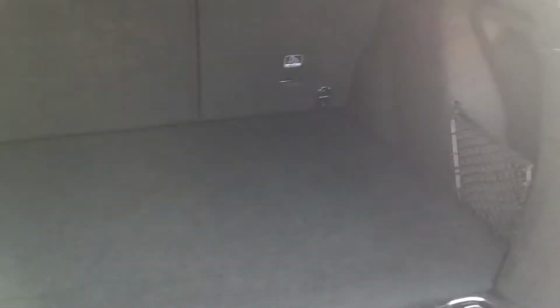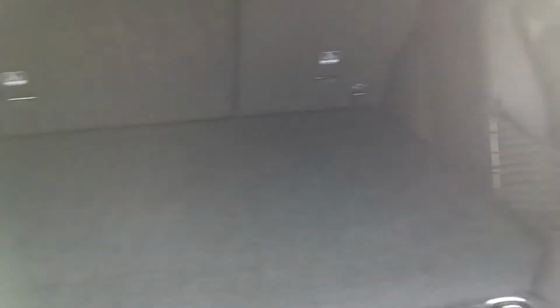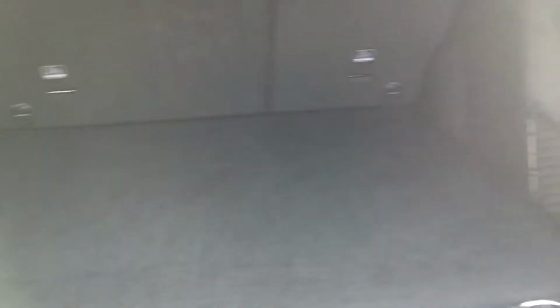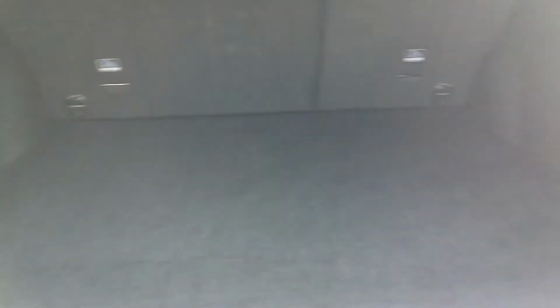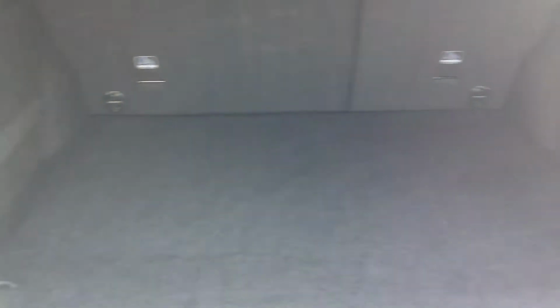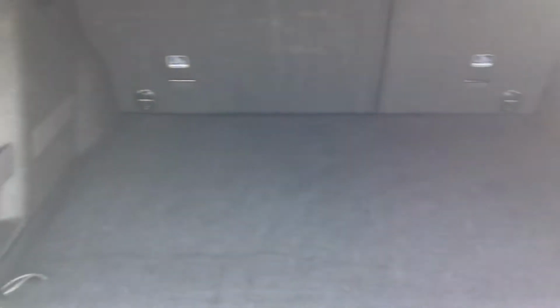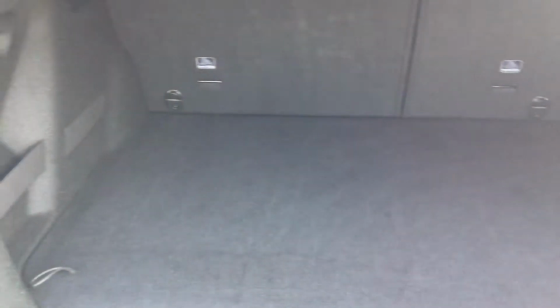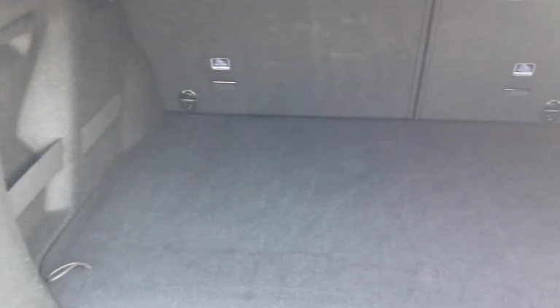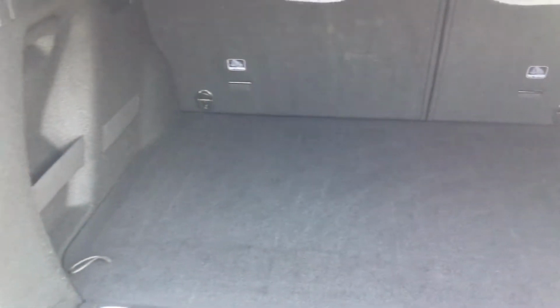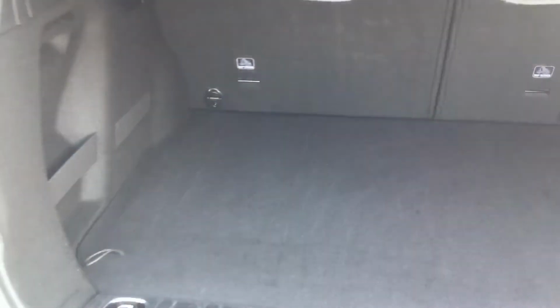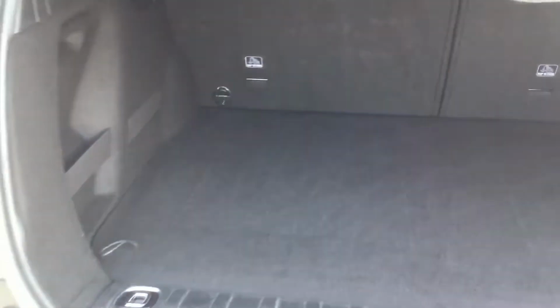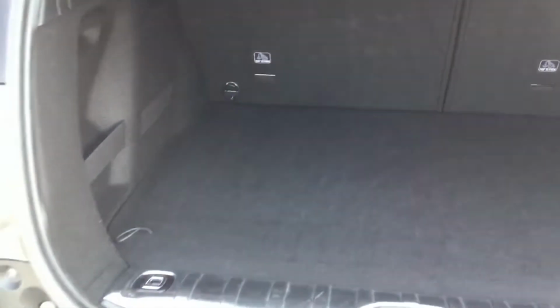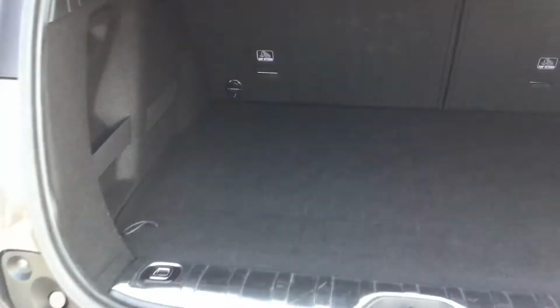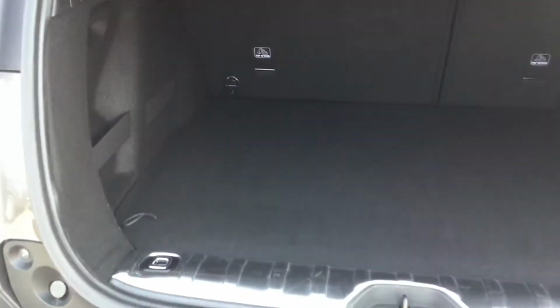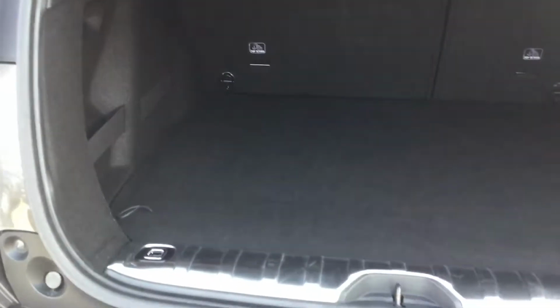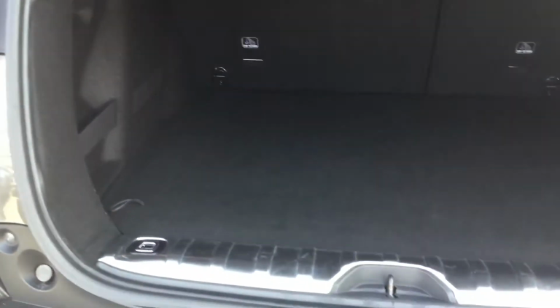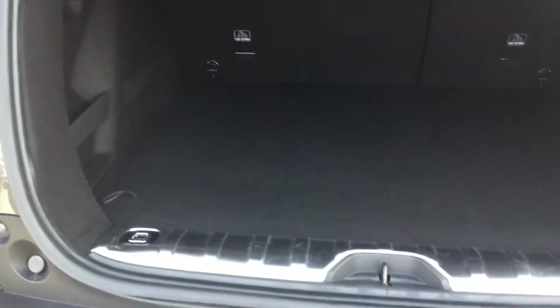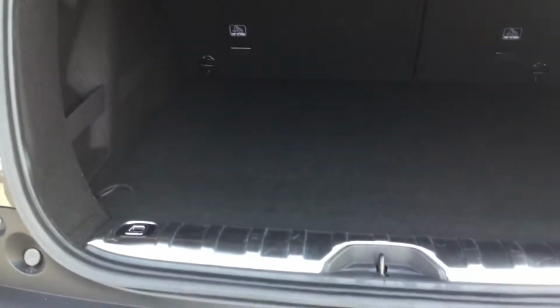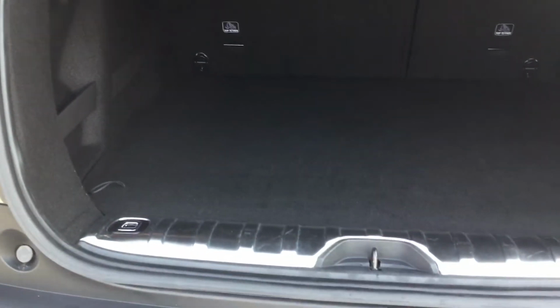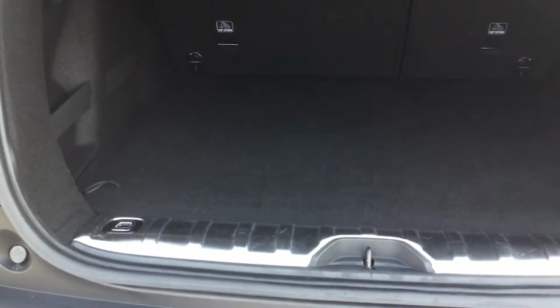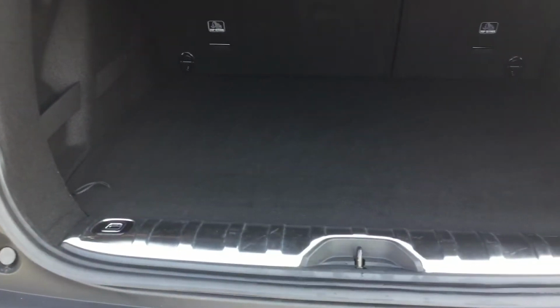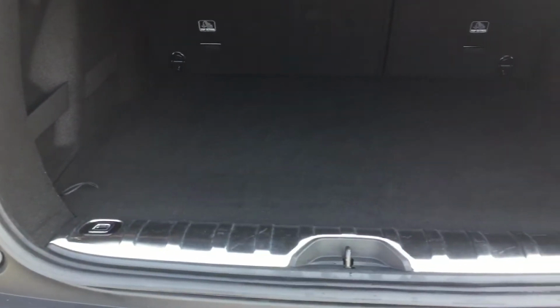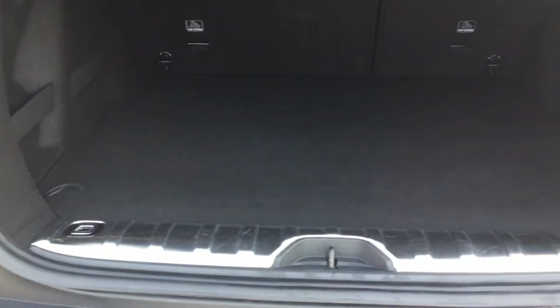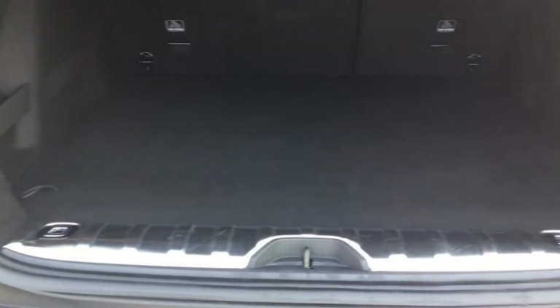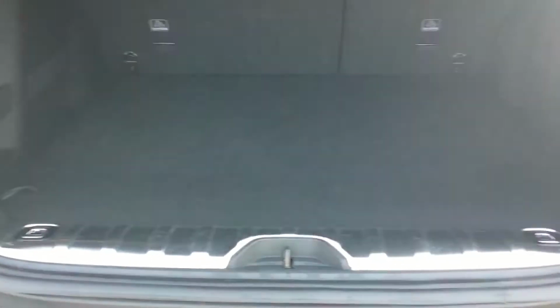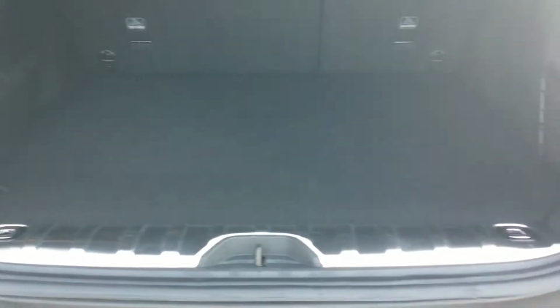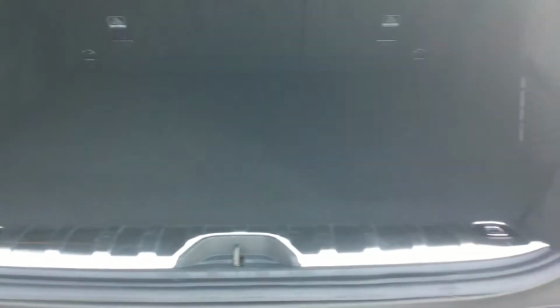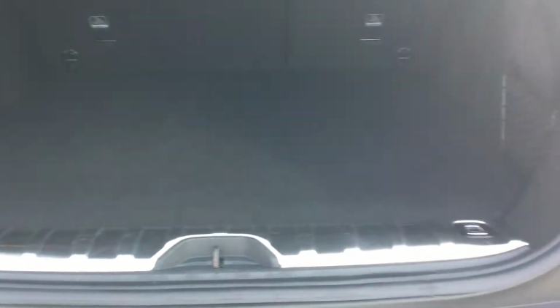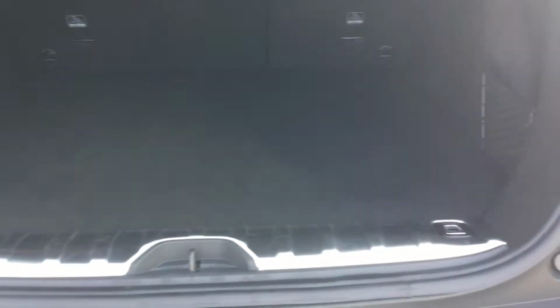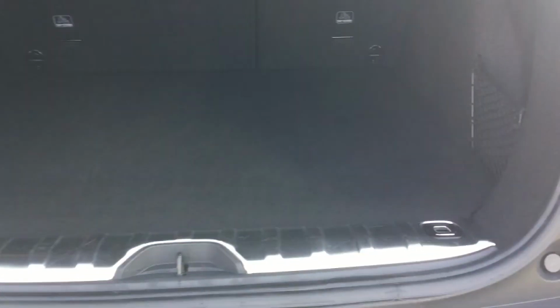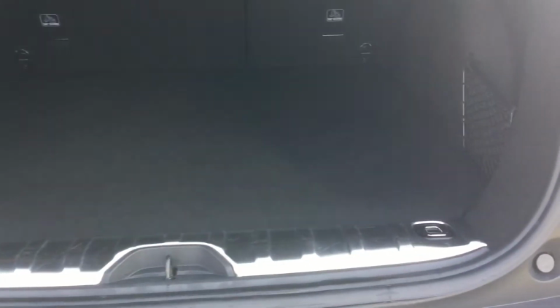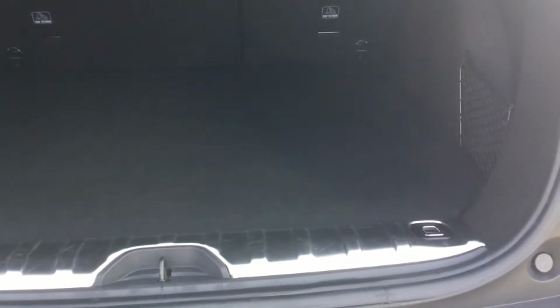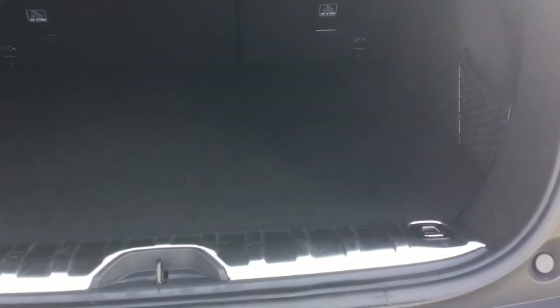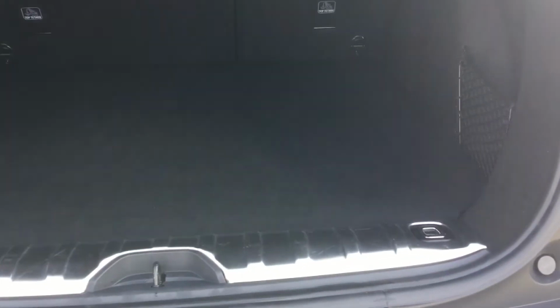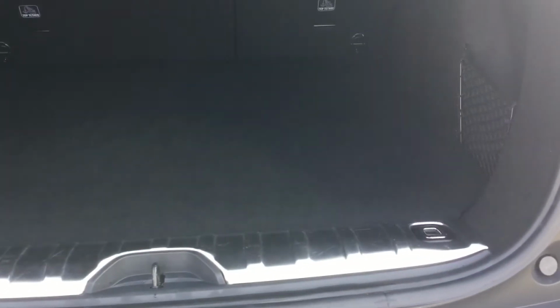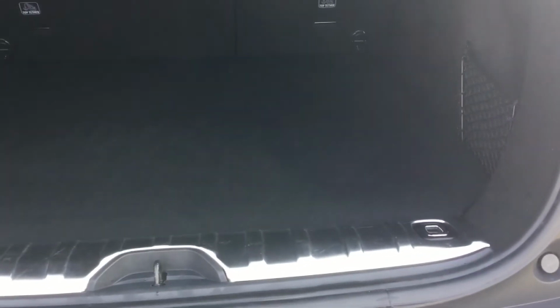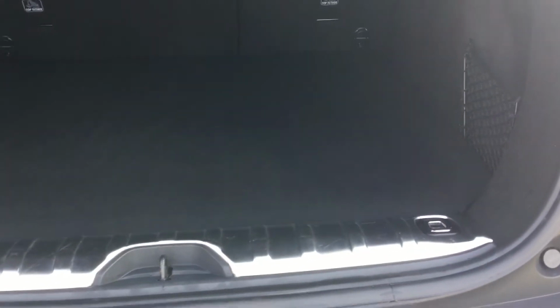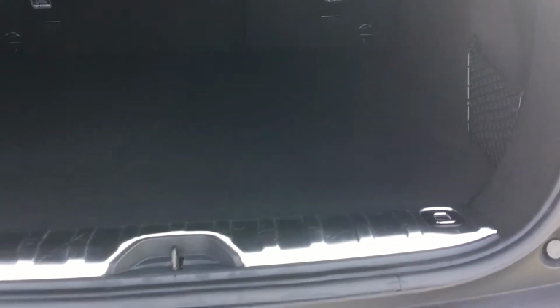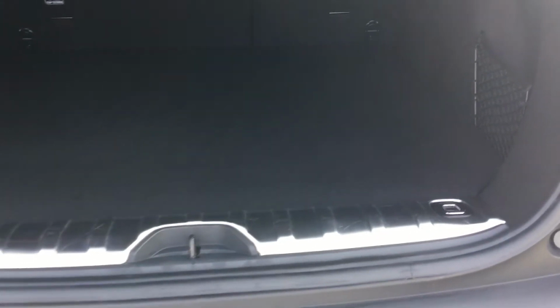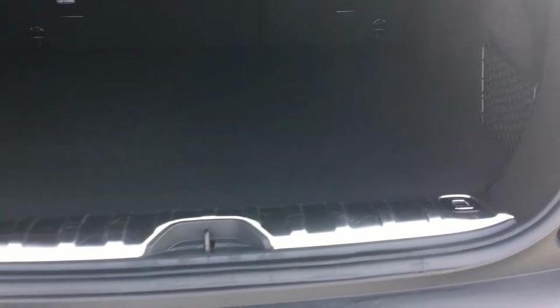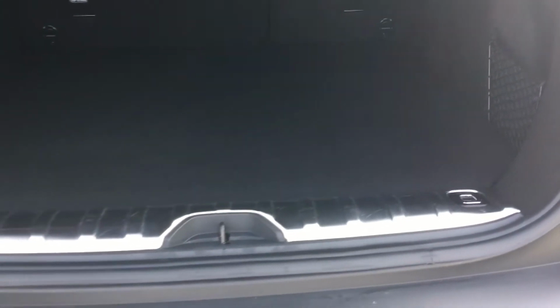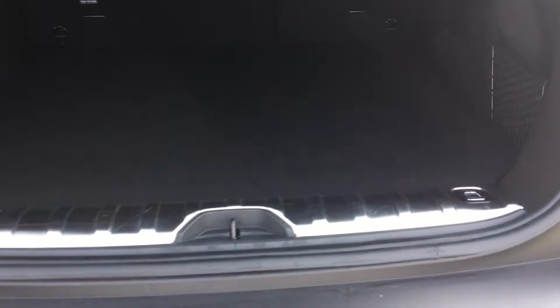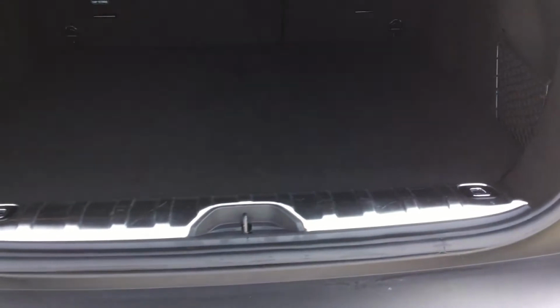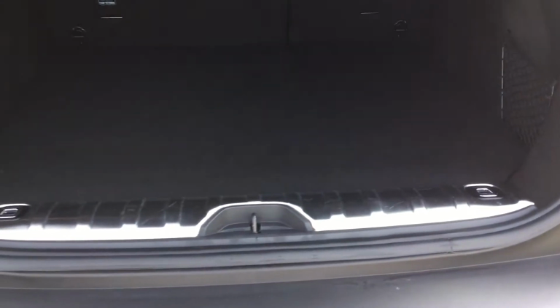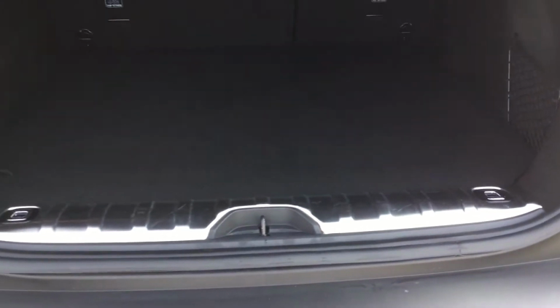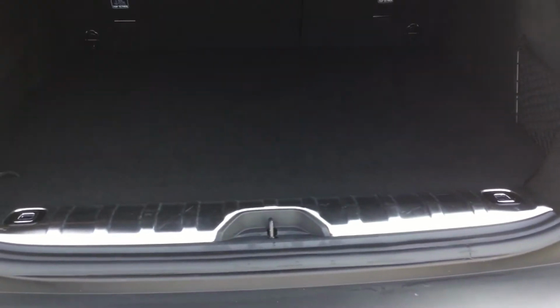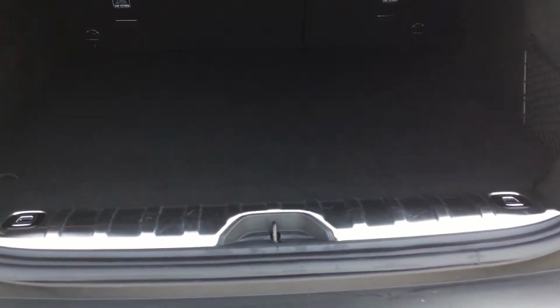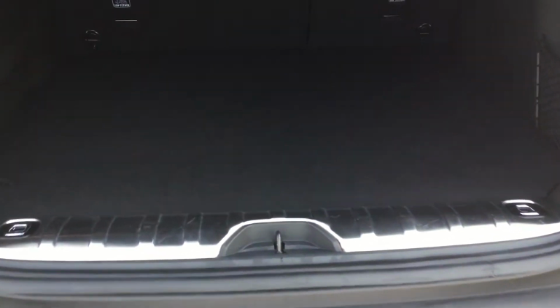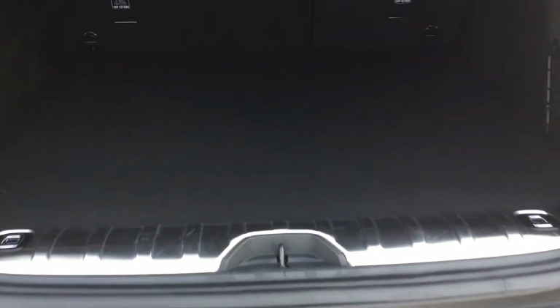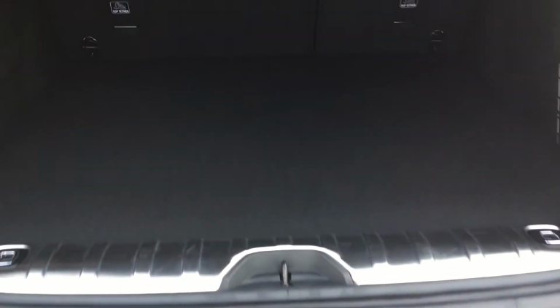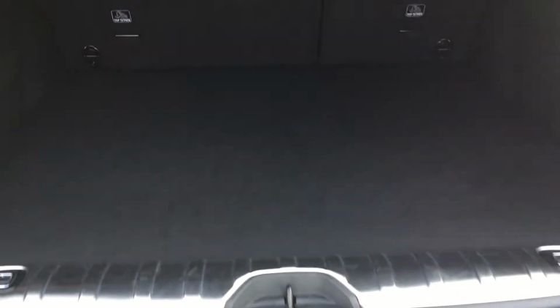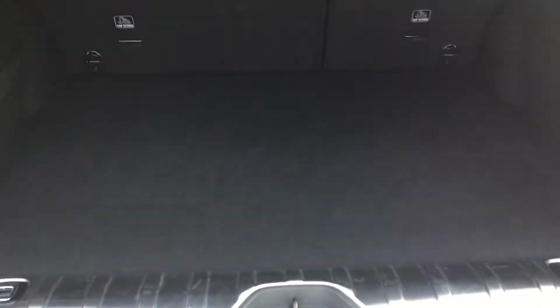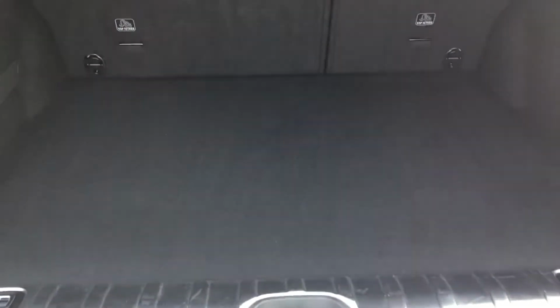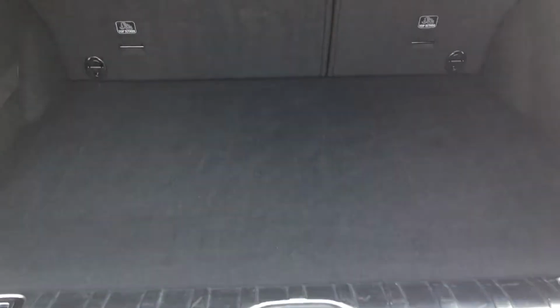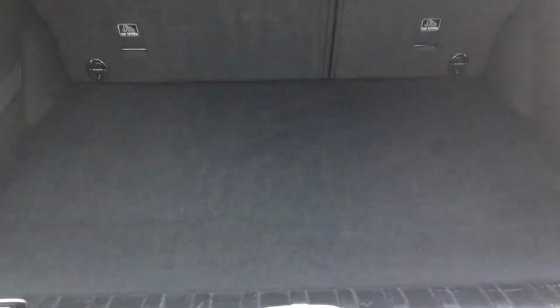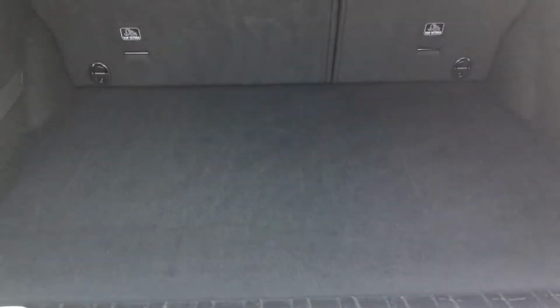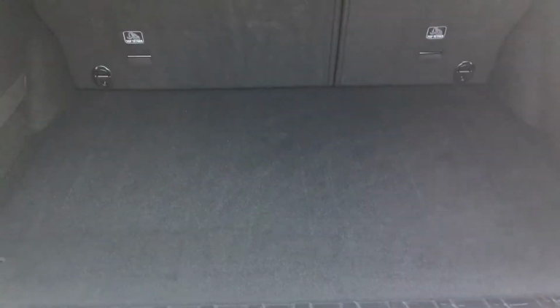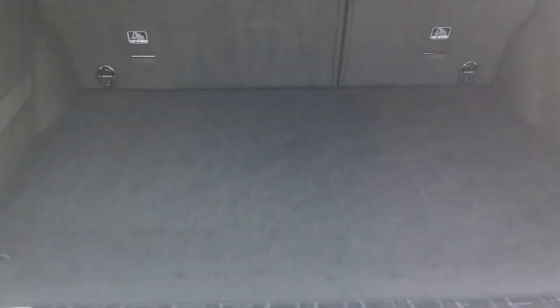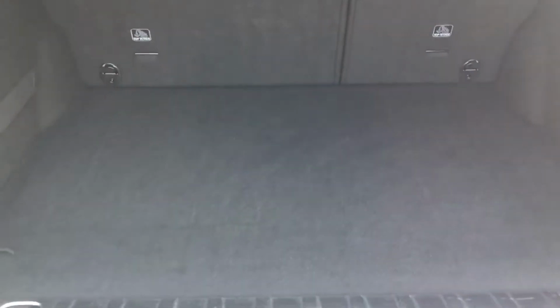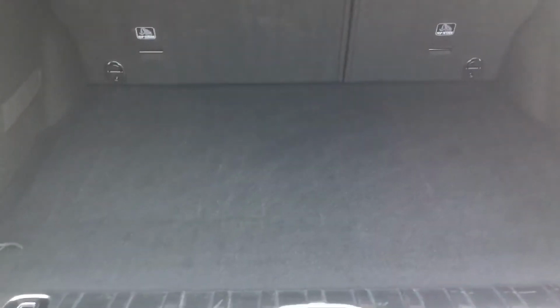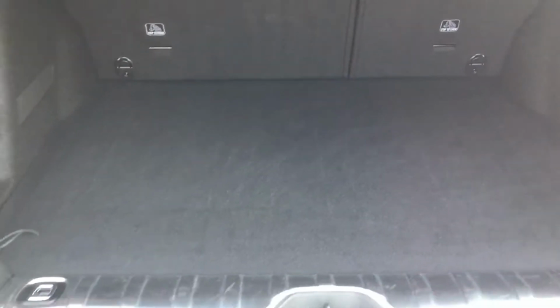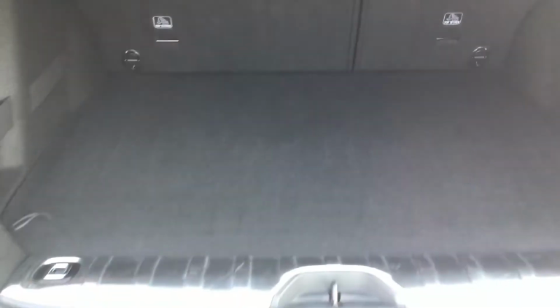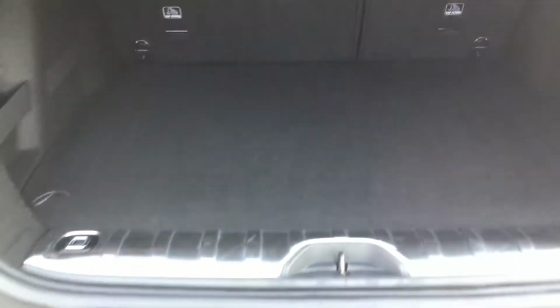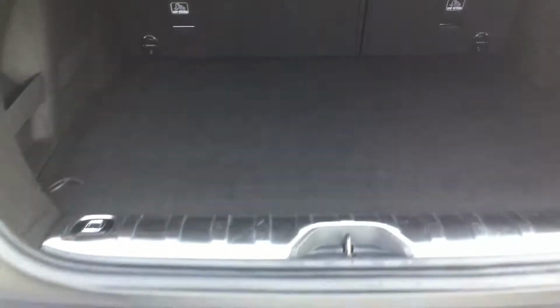As you can see there, you do get a good boot. It does also come with a flat bottom as well, which makes it much easier for you to get things in and out, which is good.